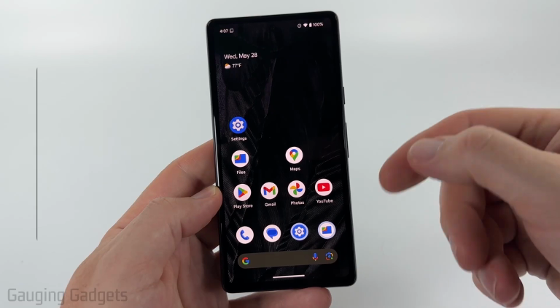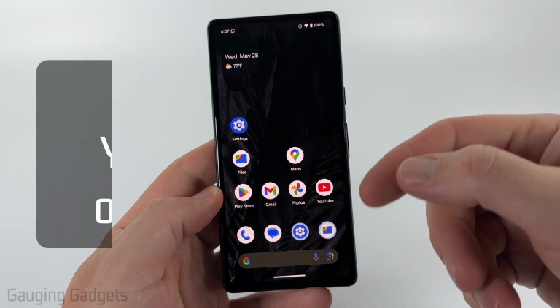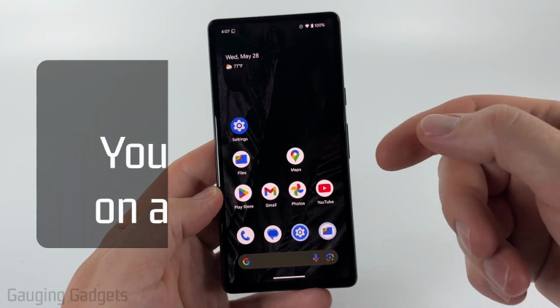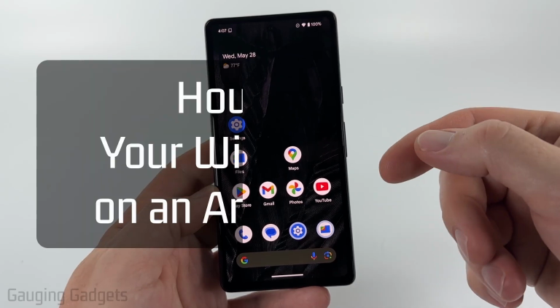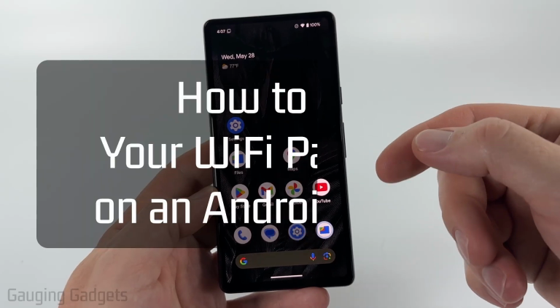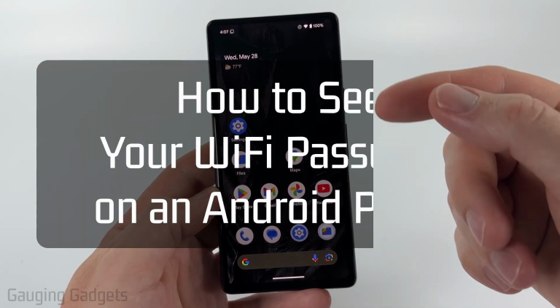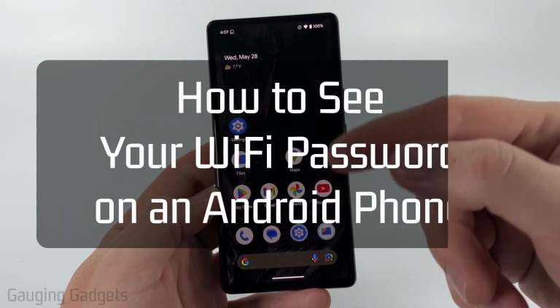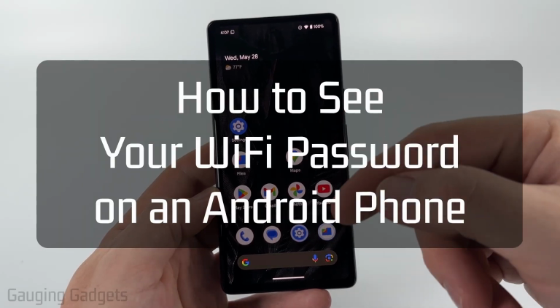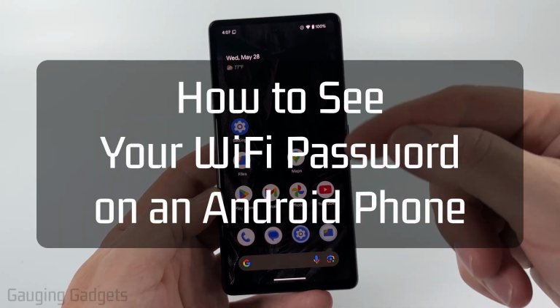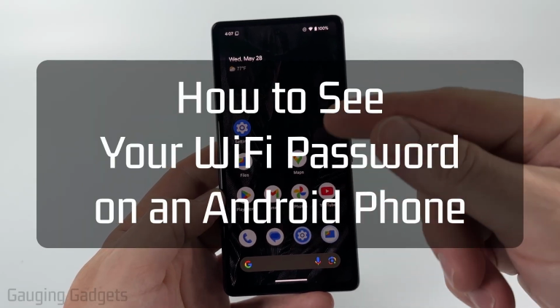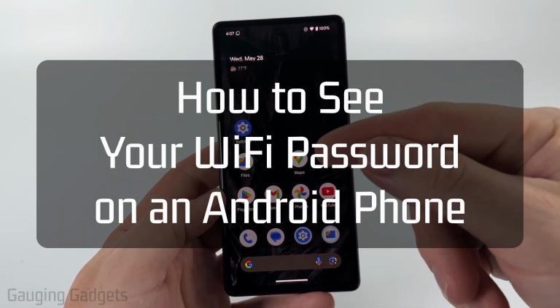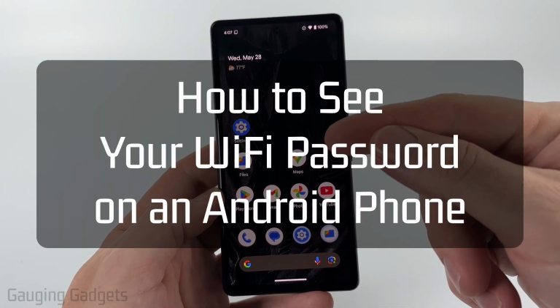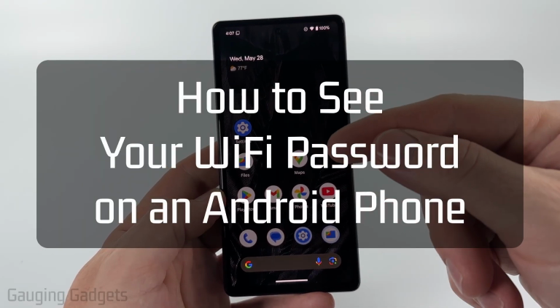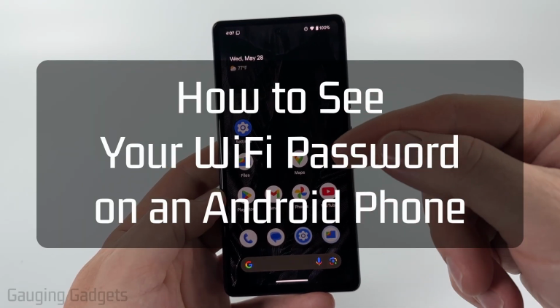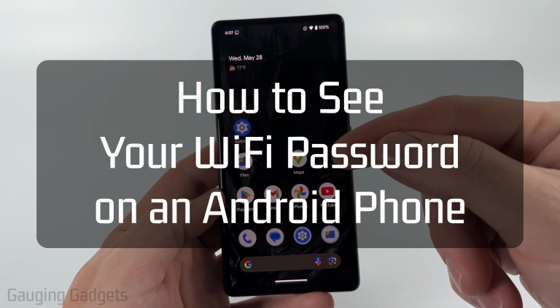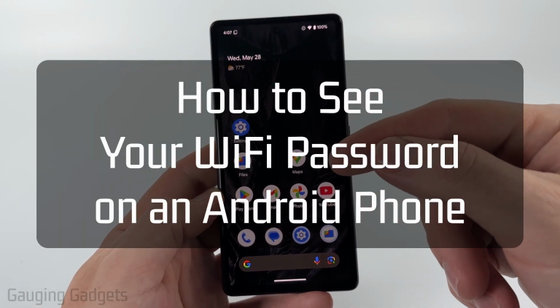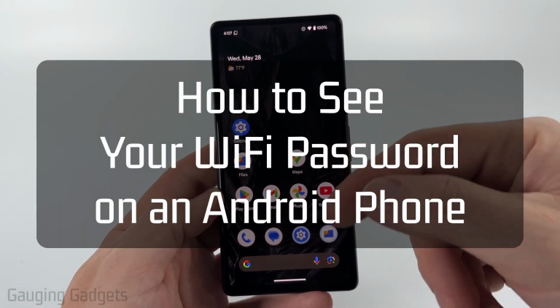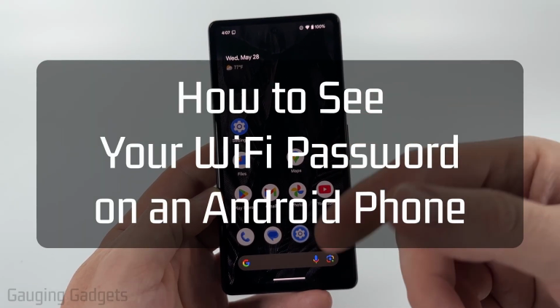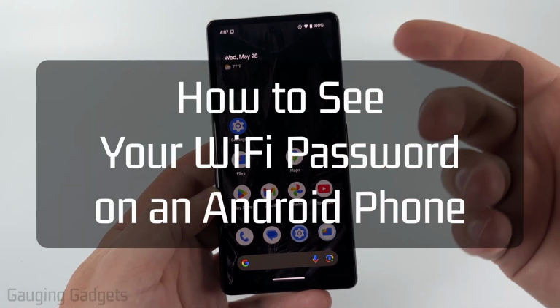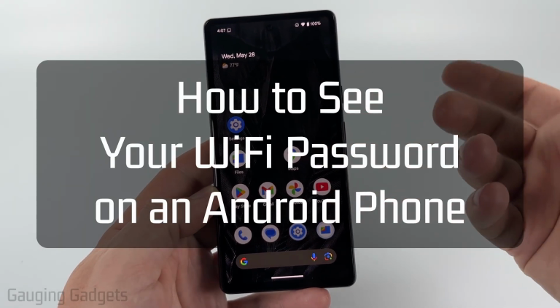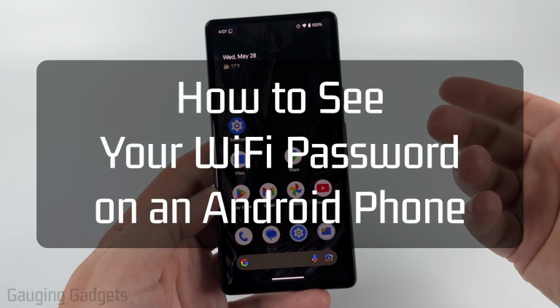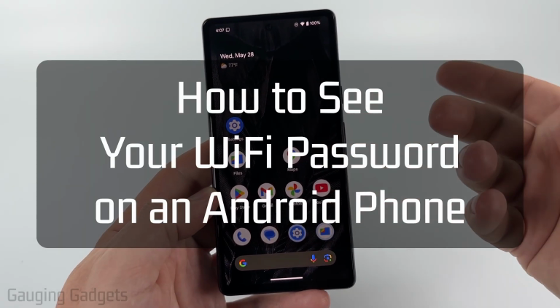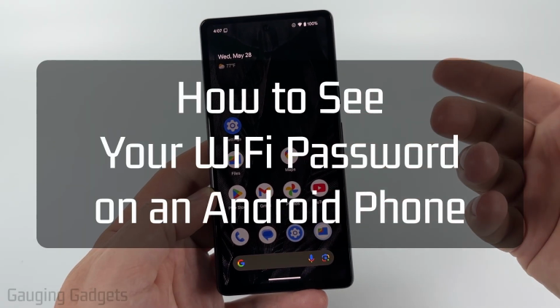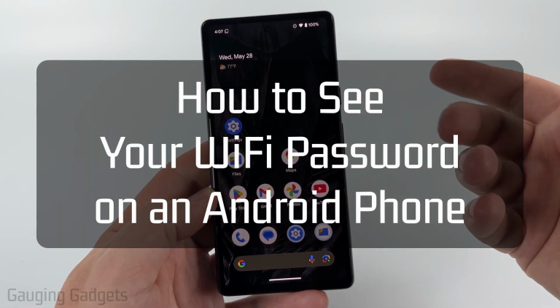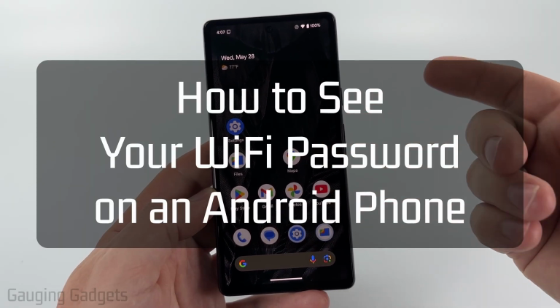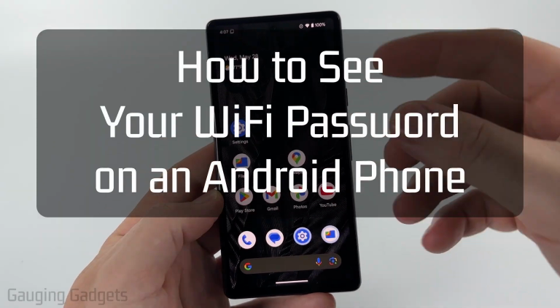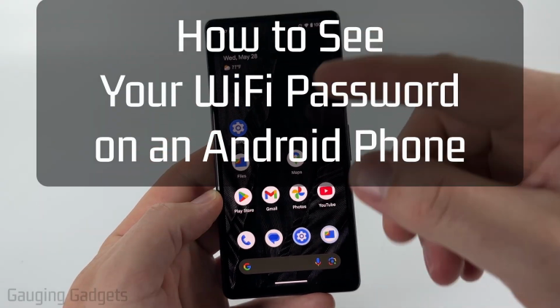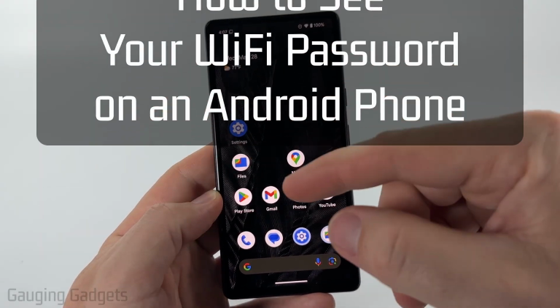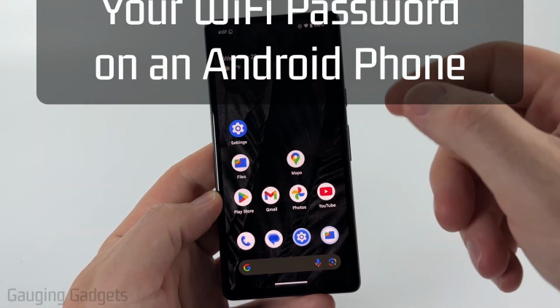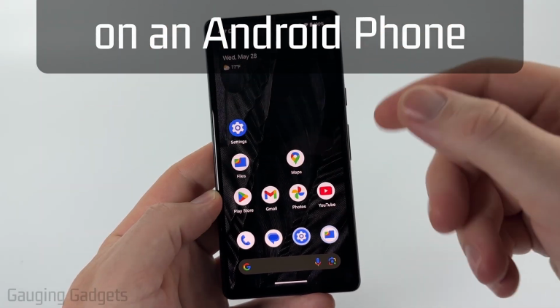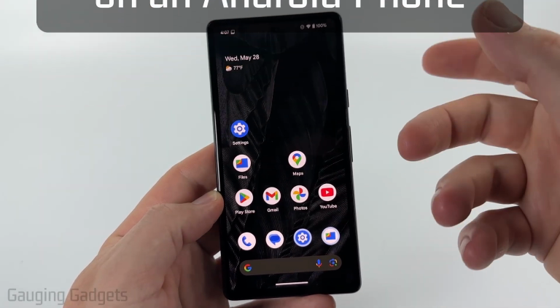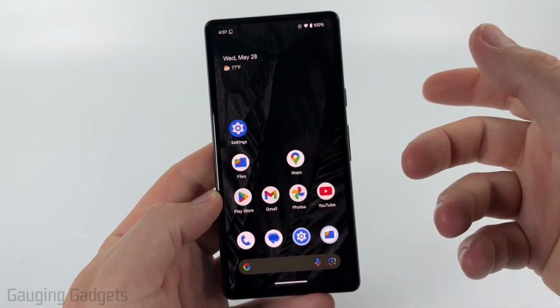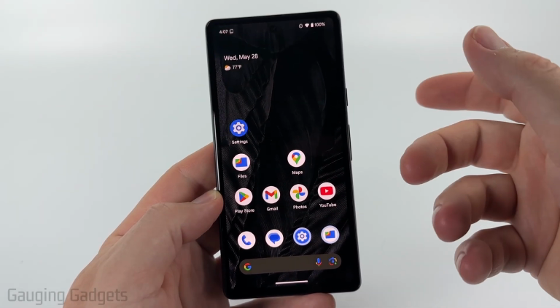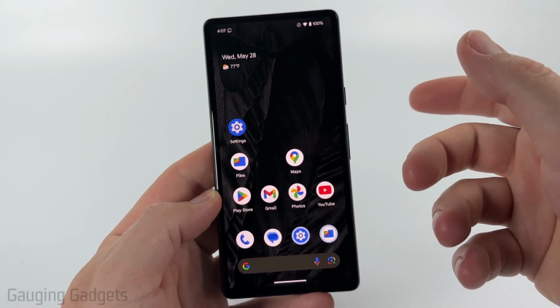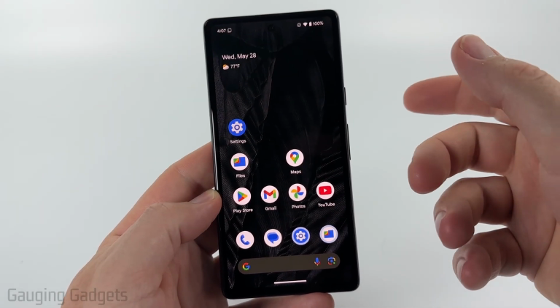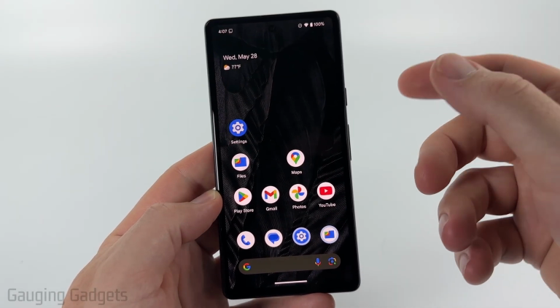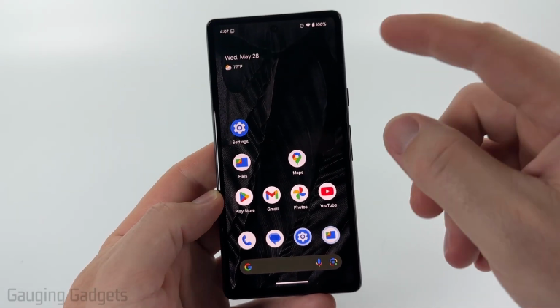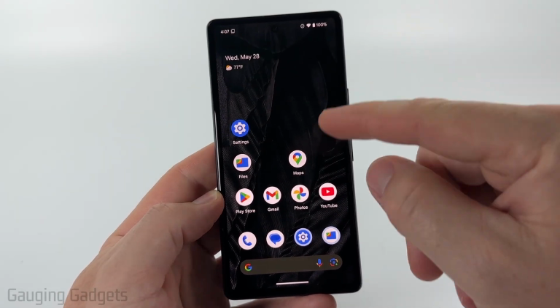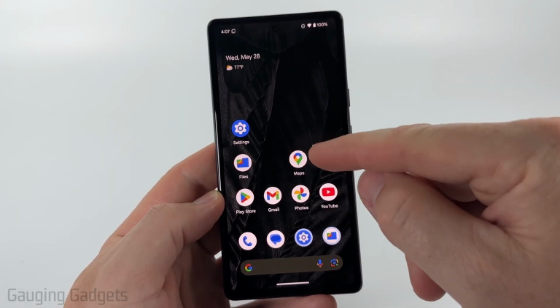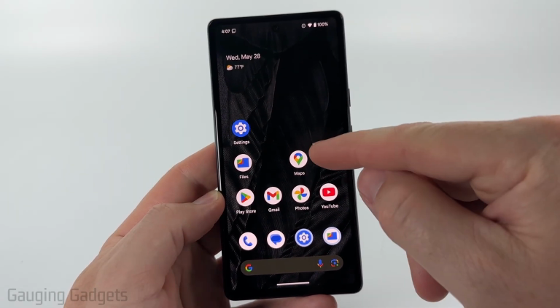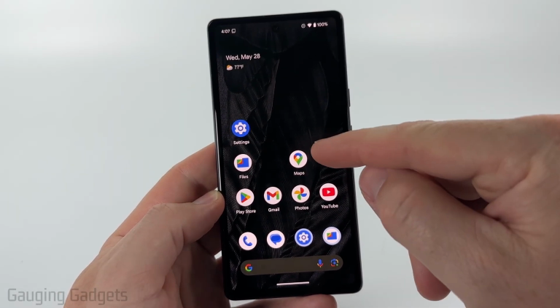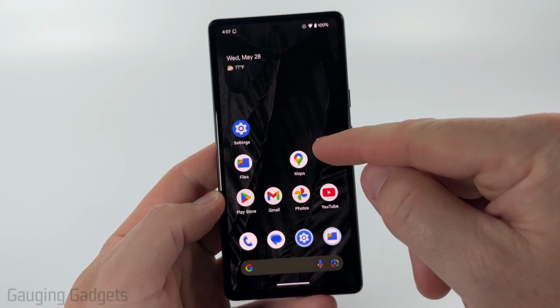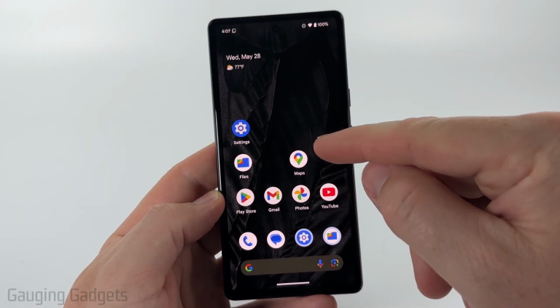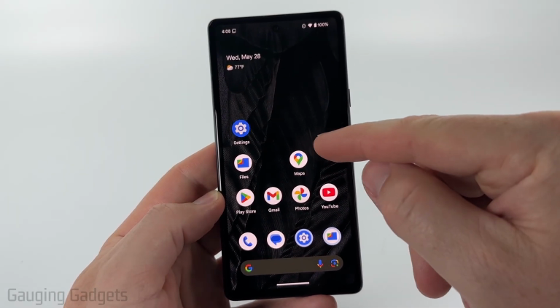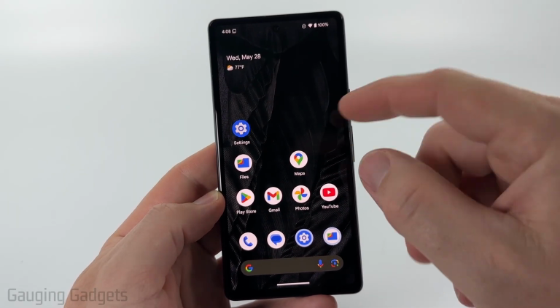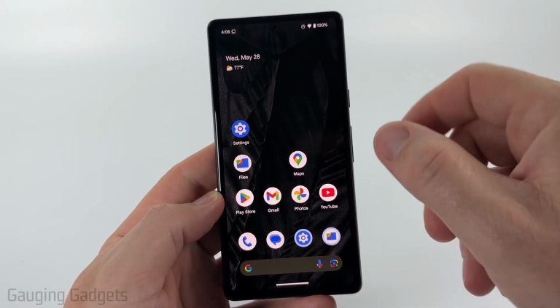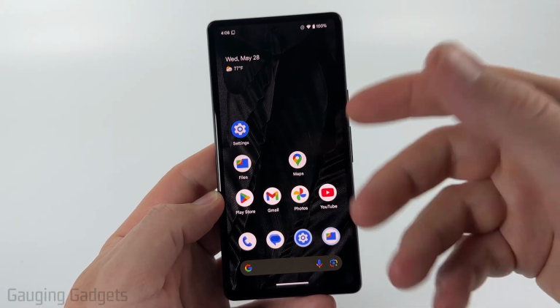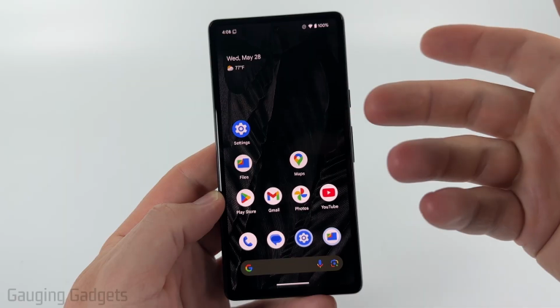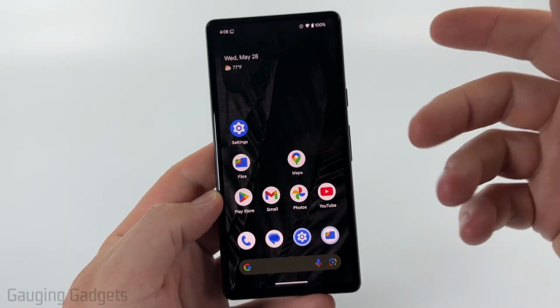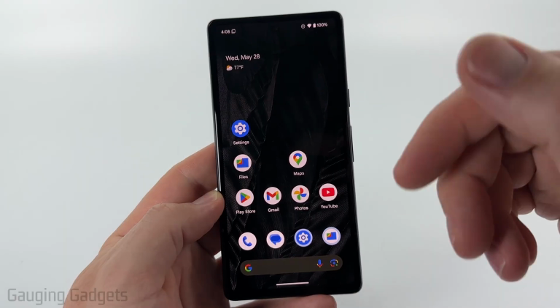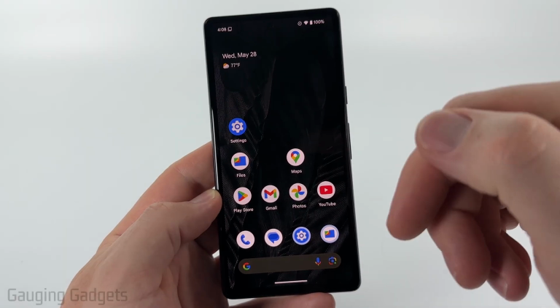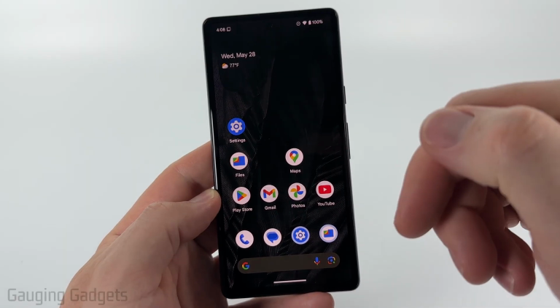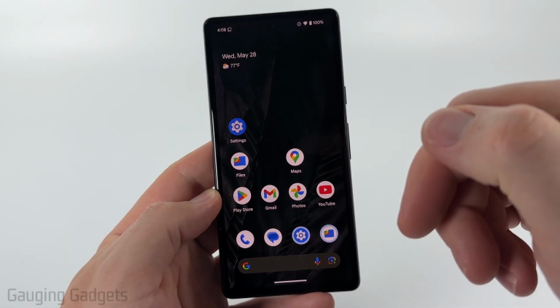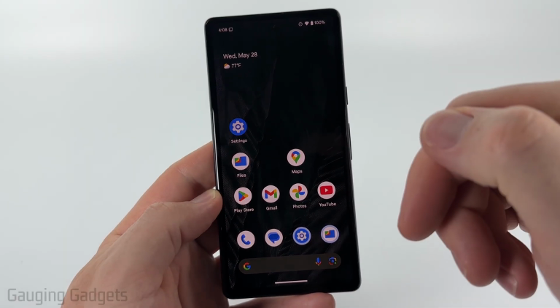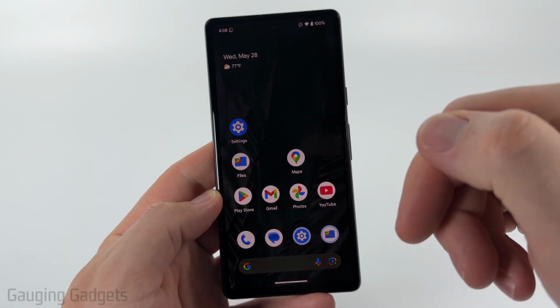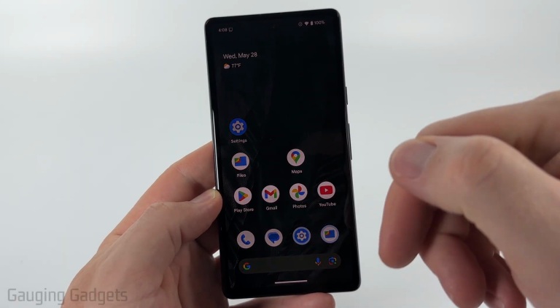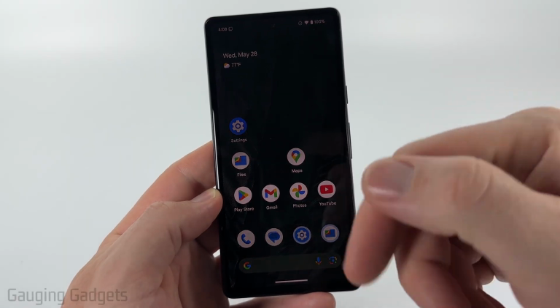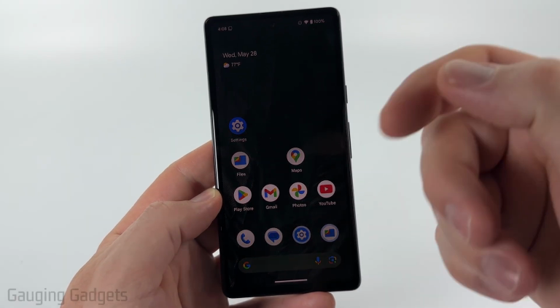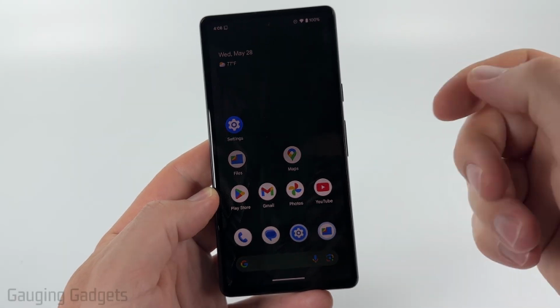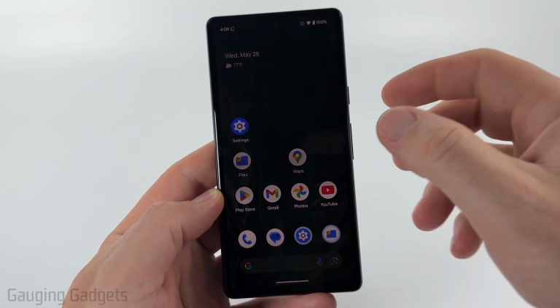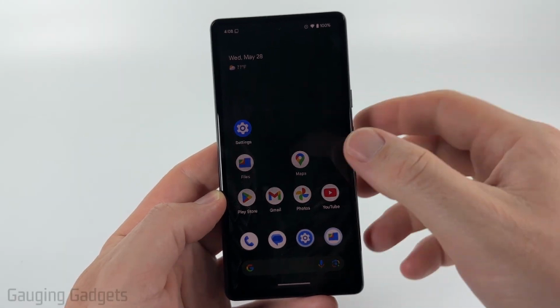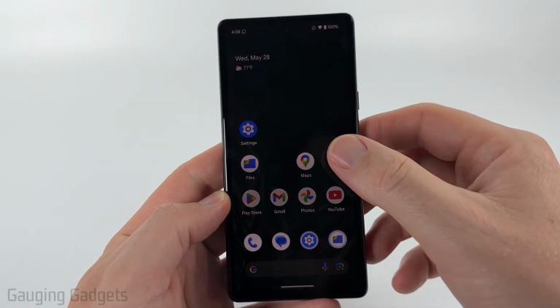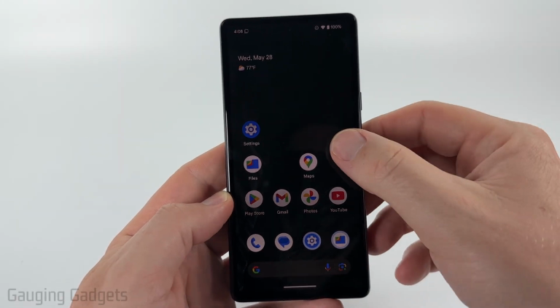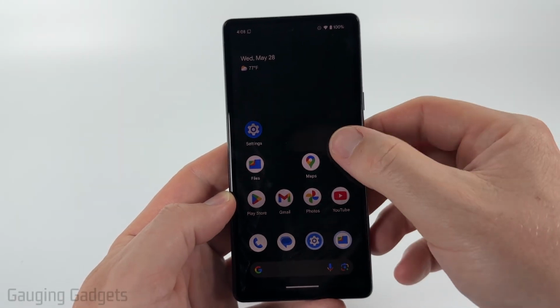In this video, I'm gonna show you how to see Wi-Fi passwords on an Android phone. If you're connected to a Wi-Fi network on your Android phone, you can easily see the password to join that network.